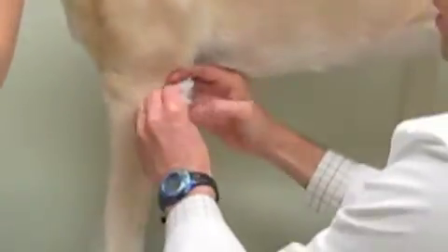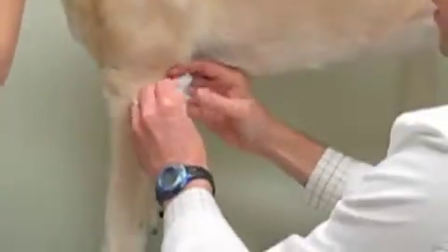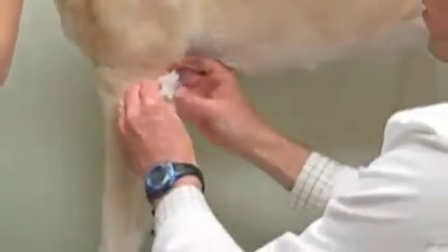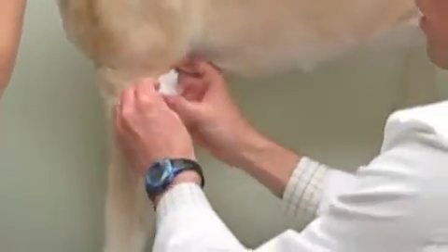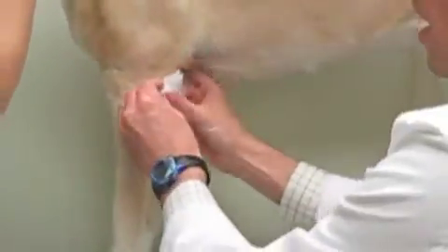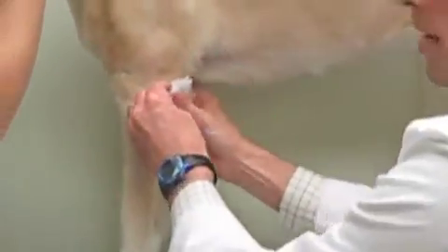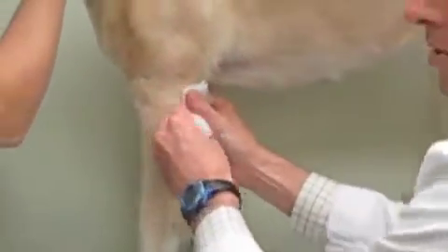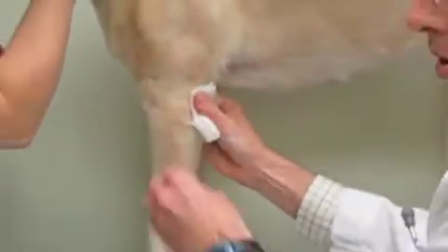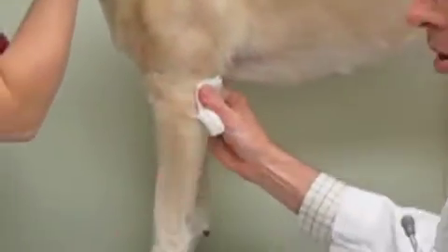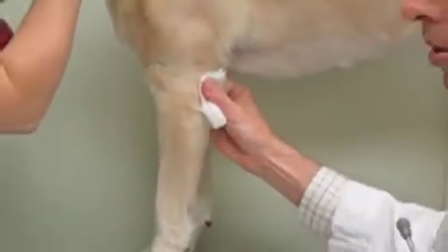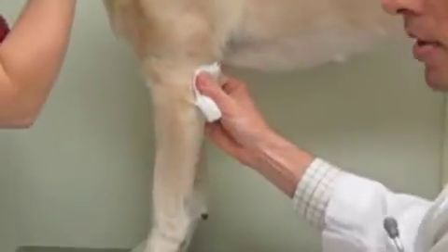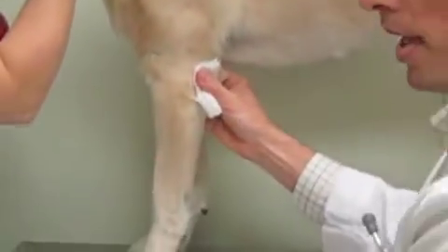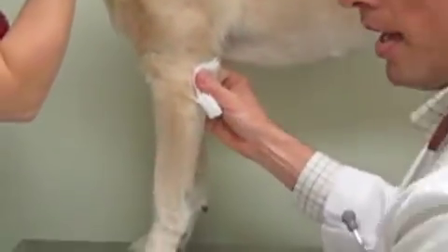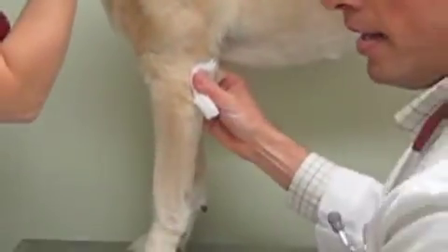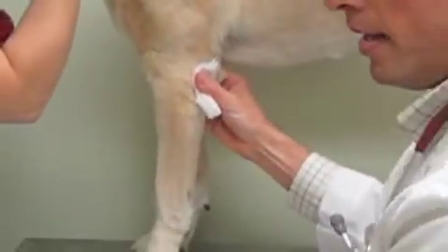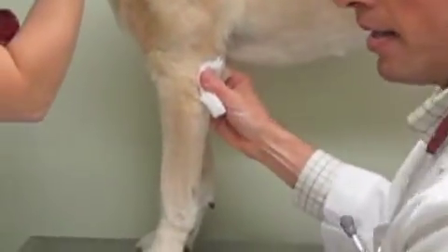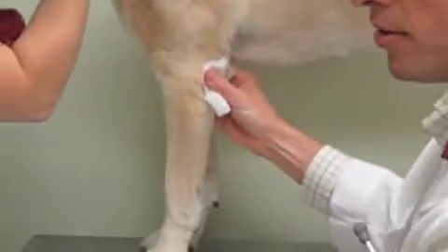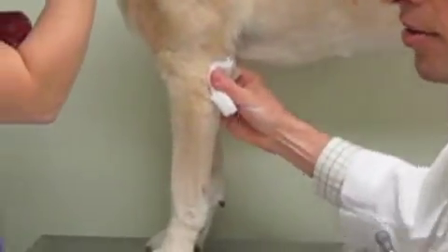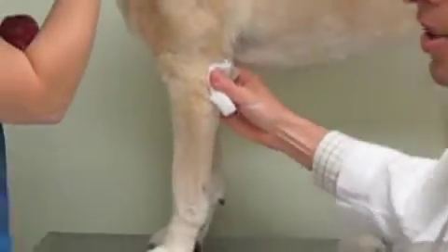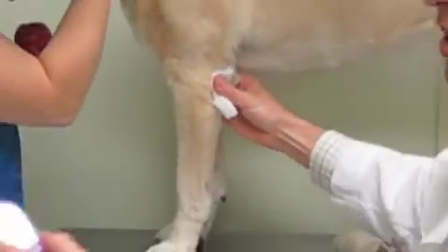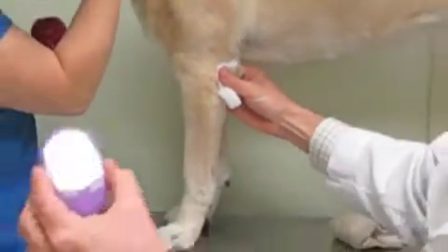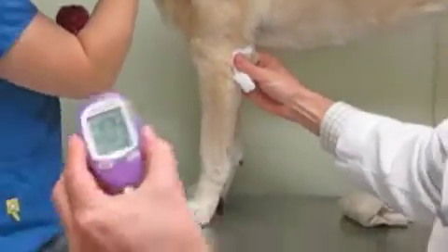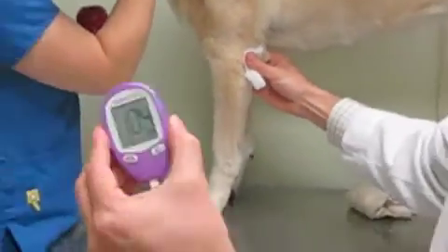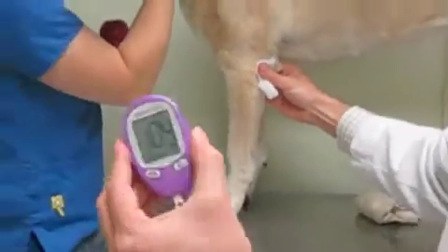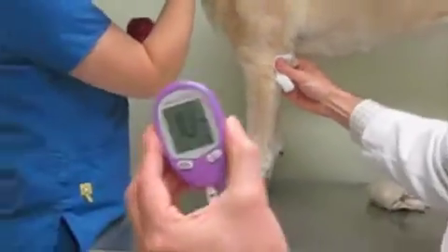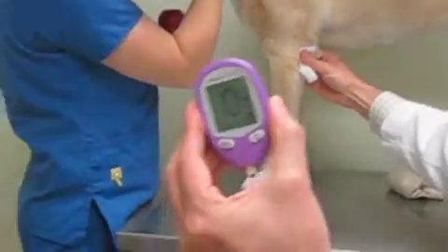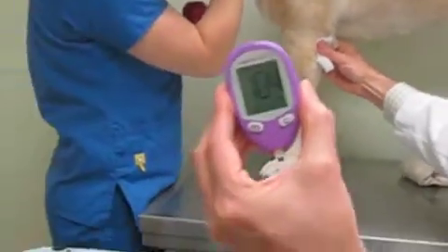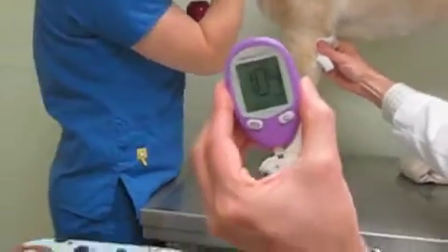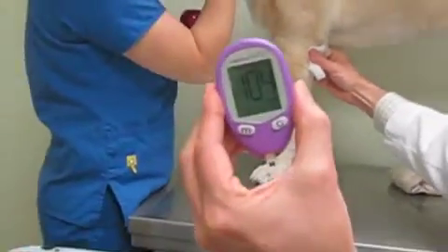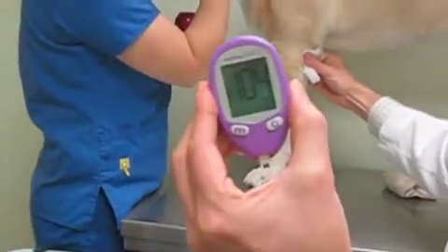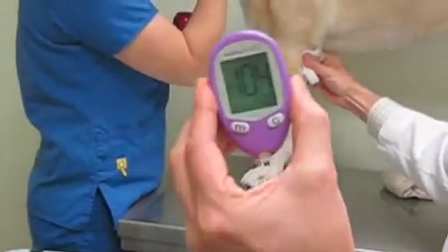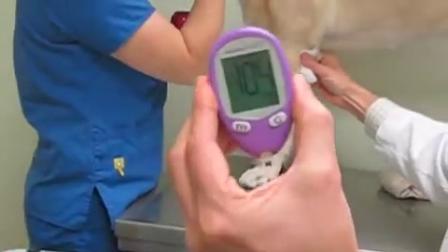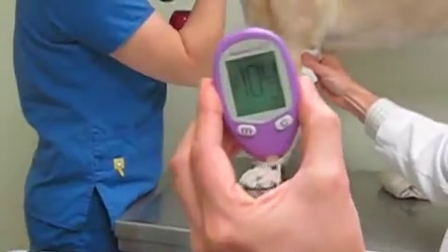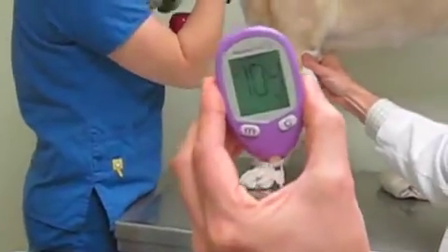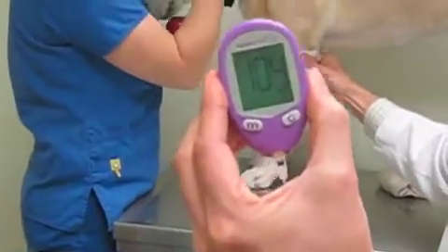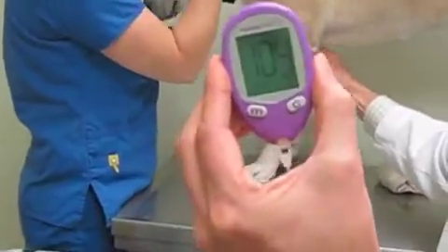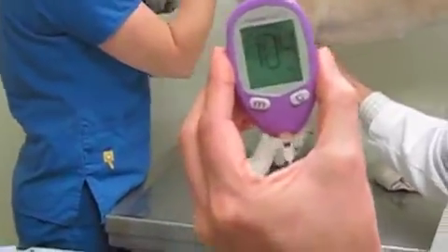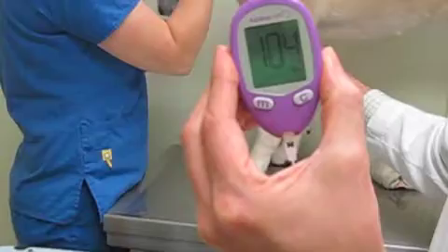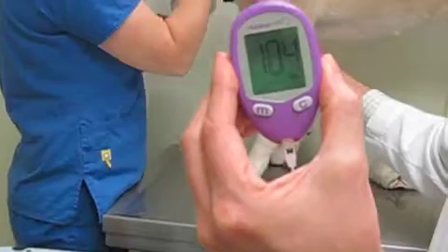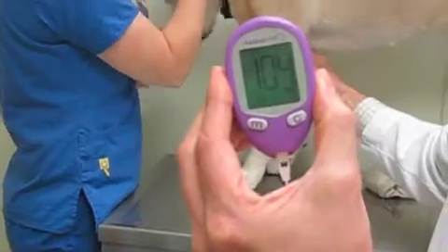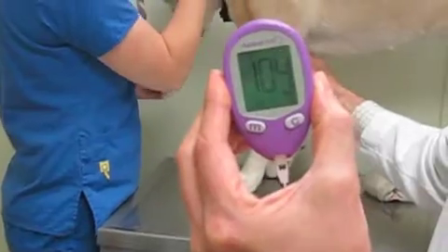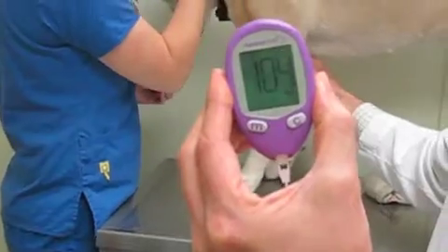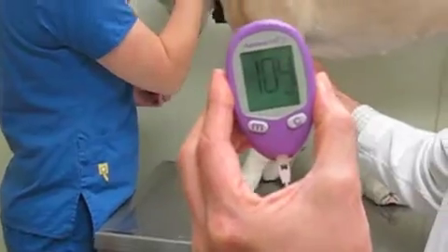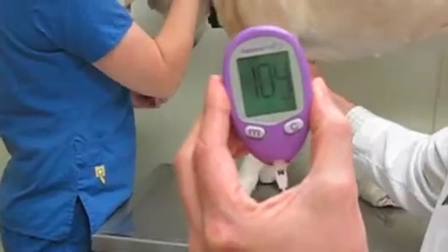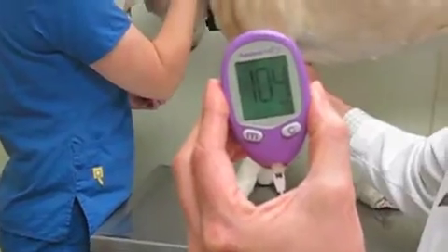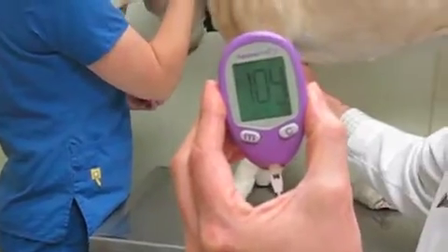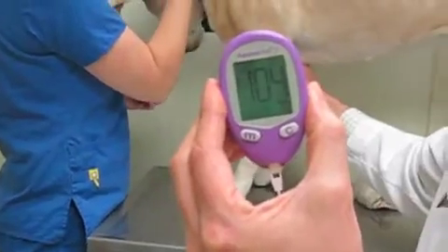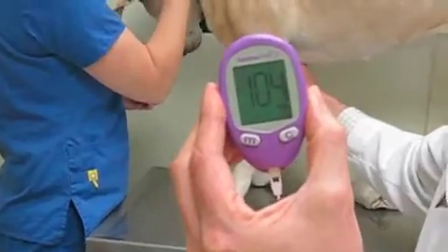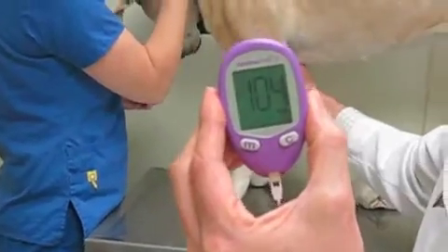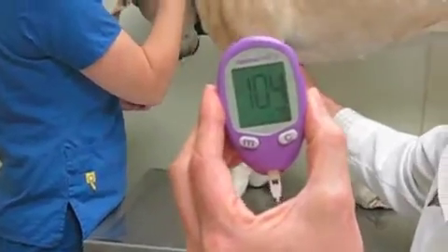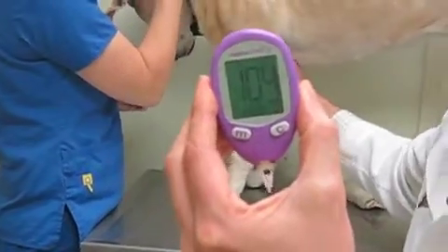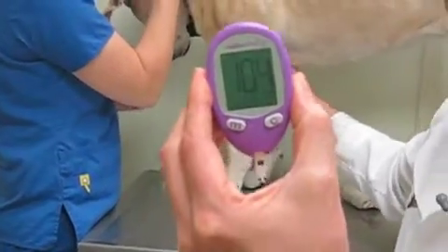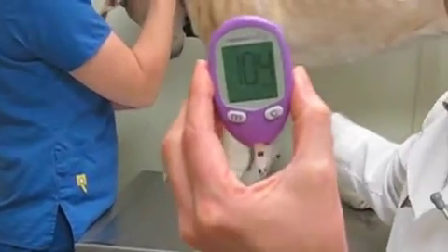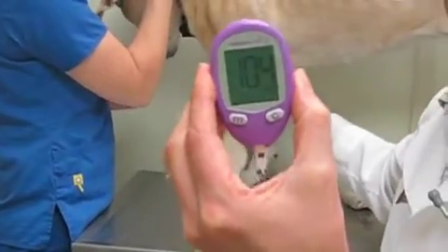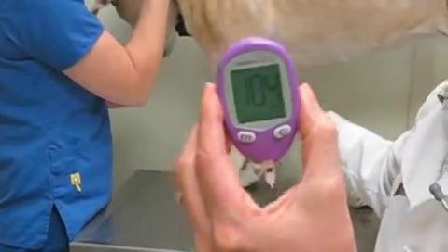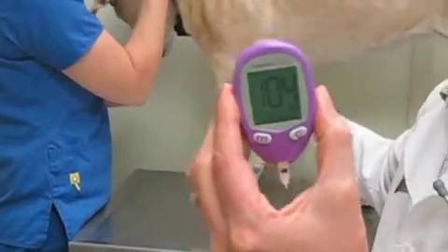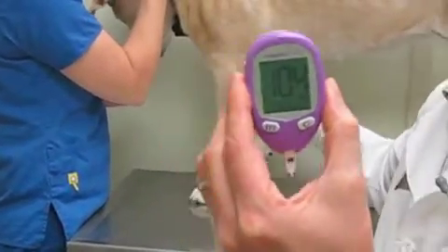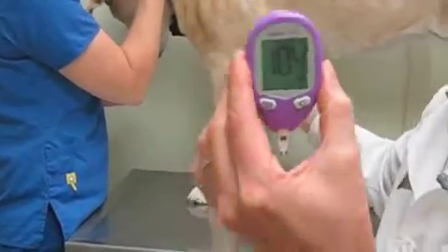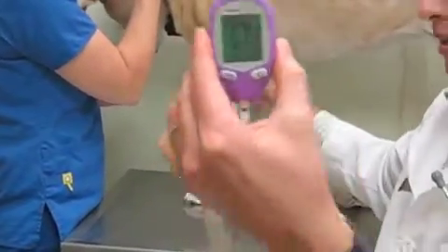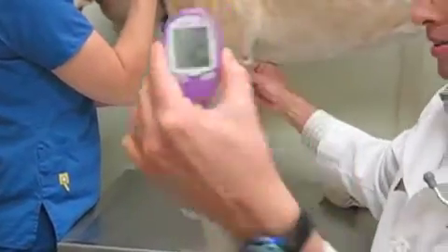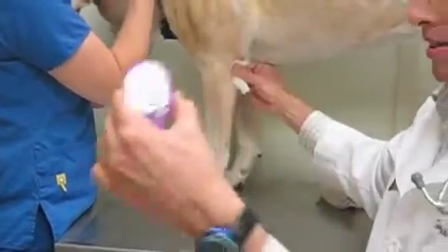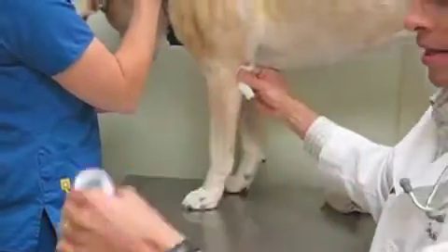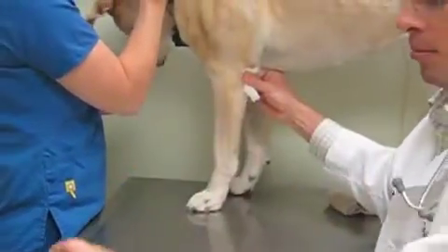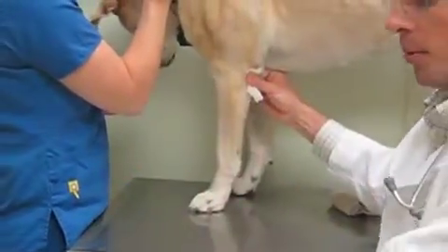A little gauze to hold on, and you'll see it's reading. And it gave us a 104 — a perfect blood sample.